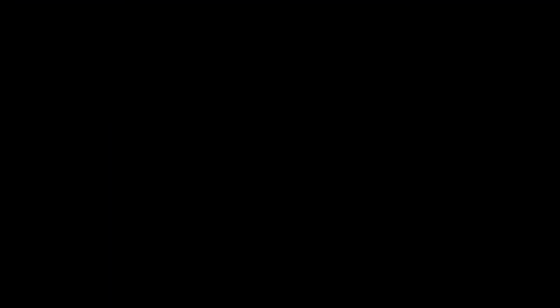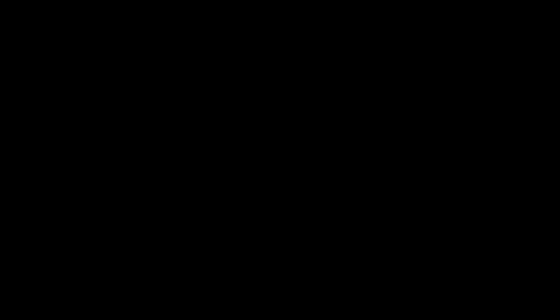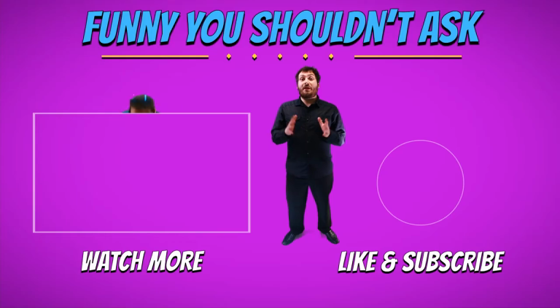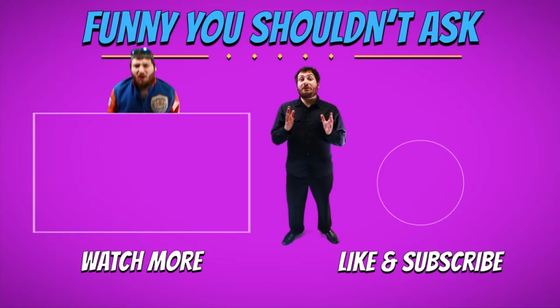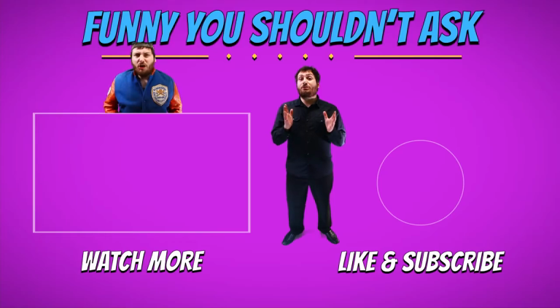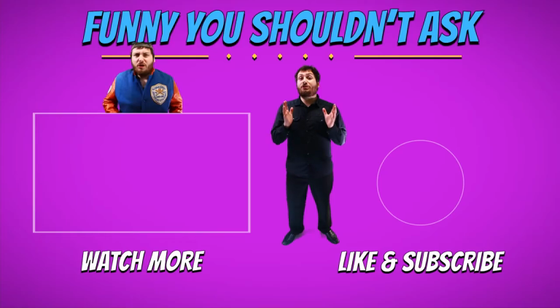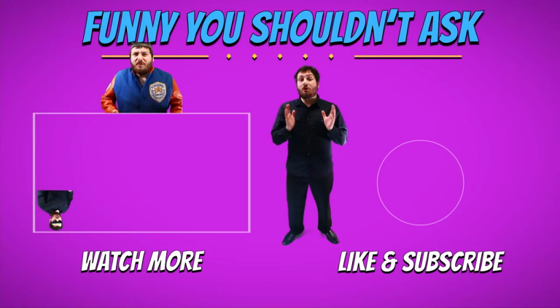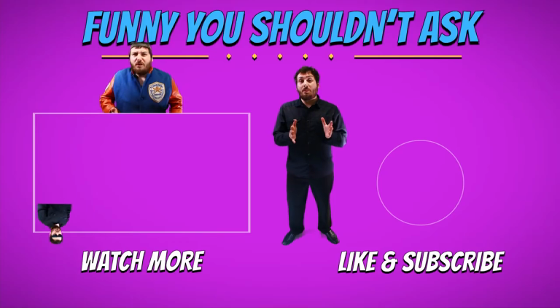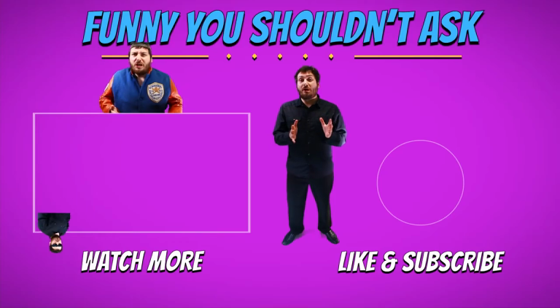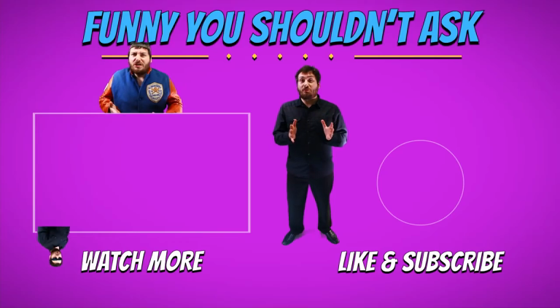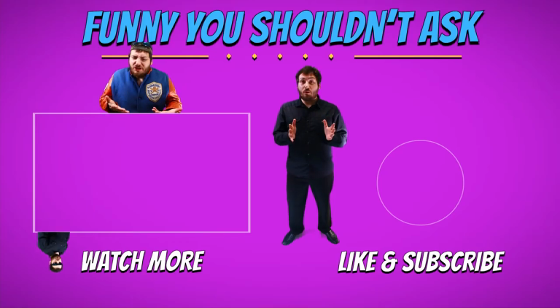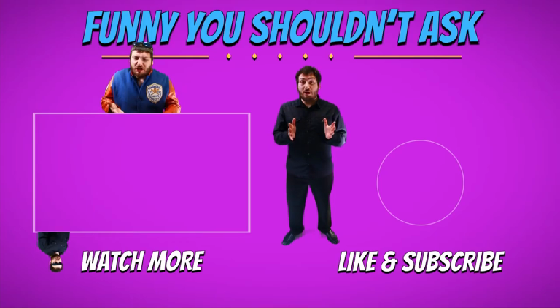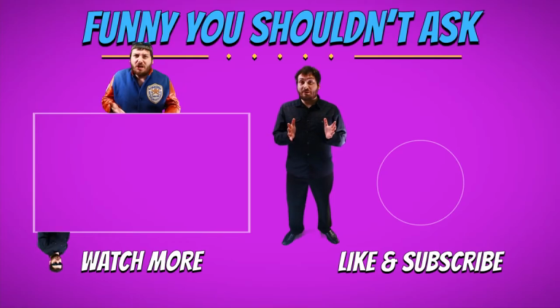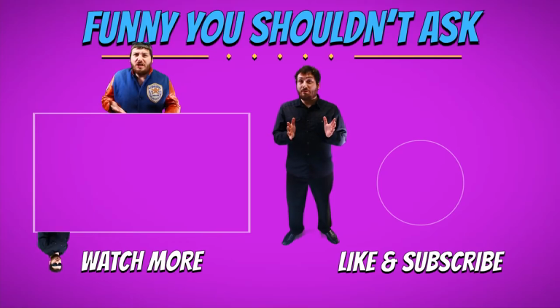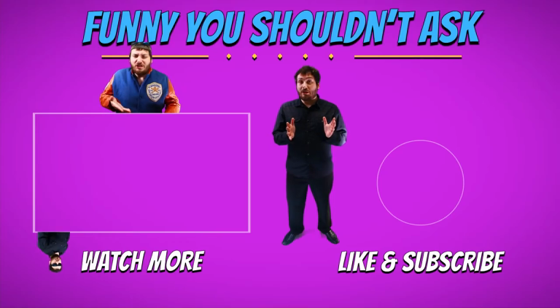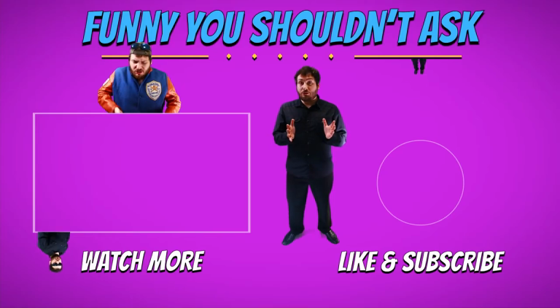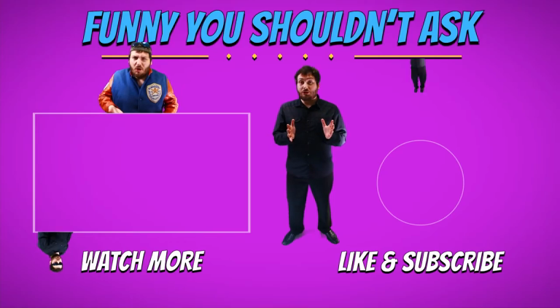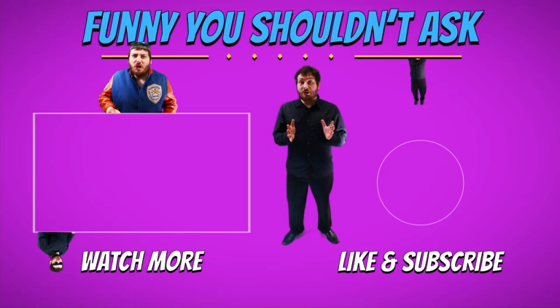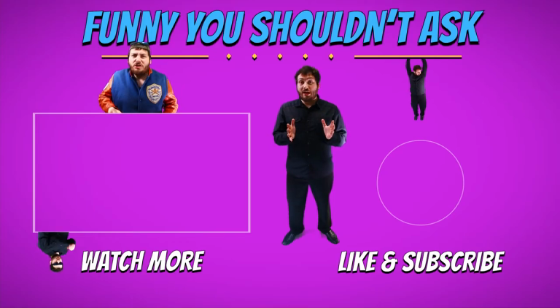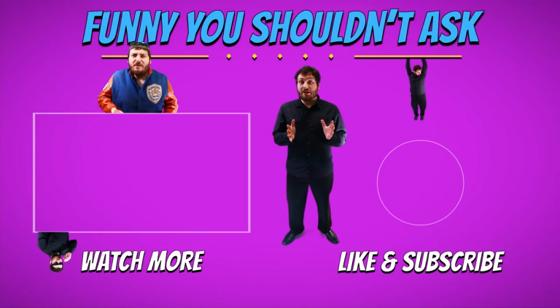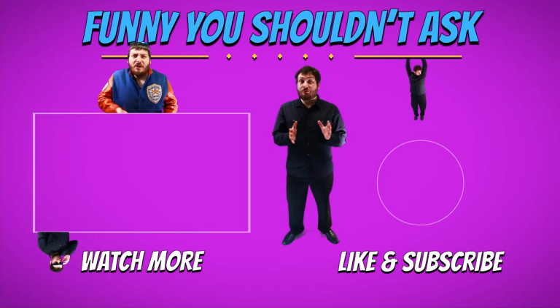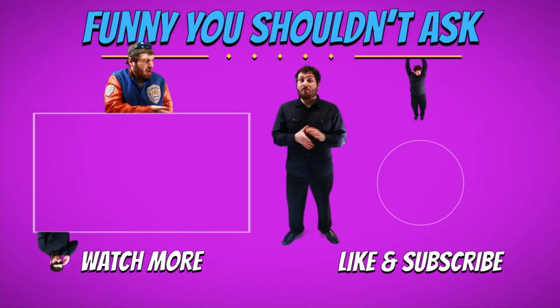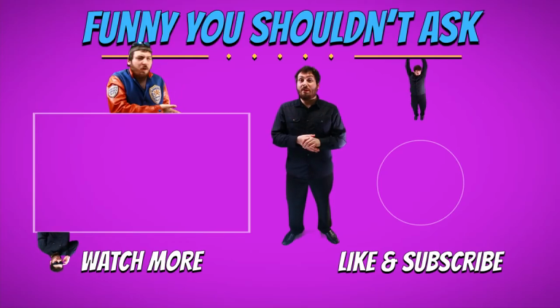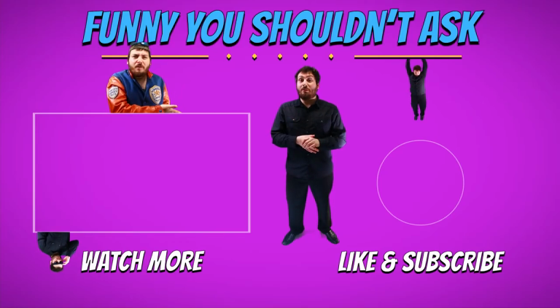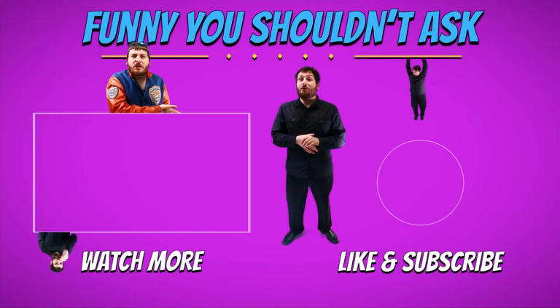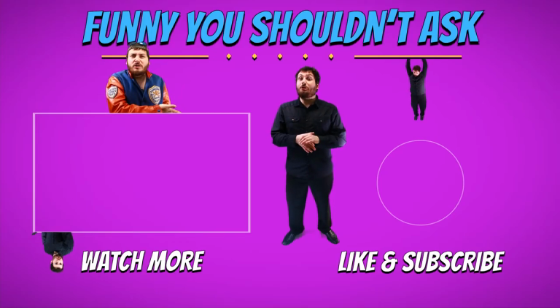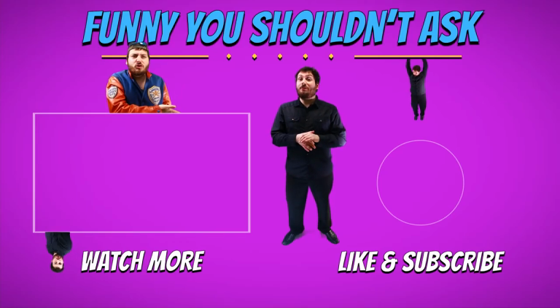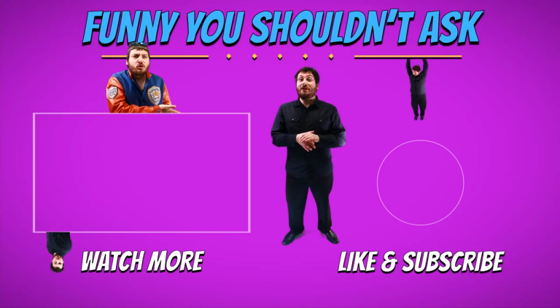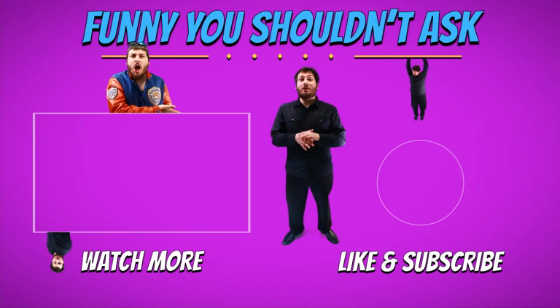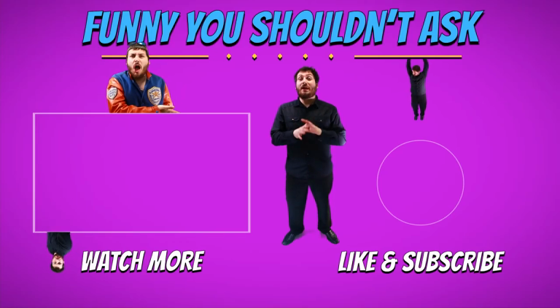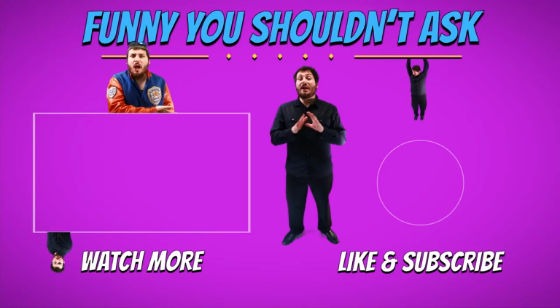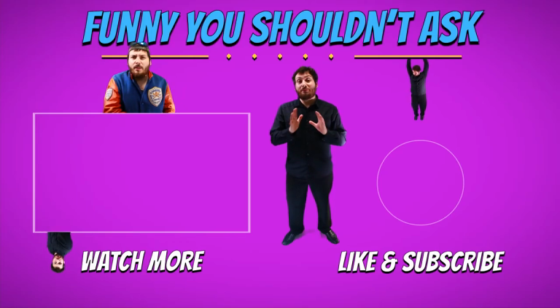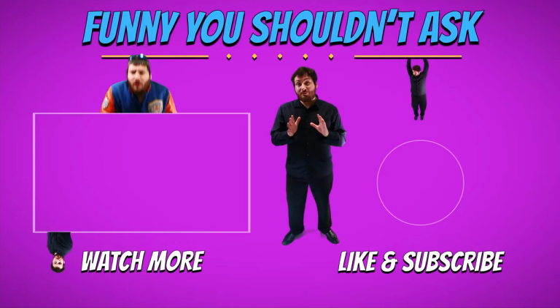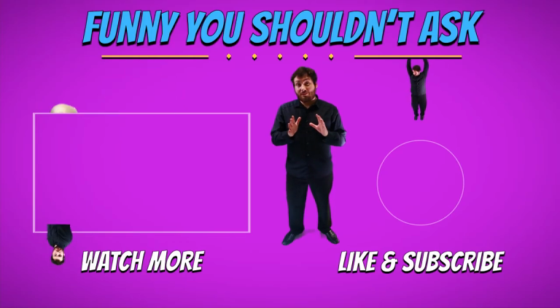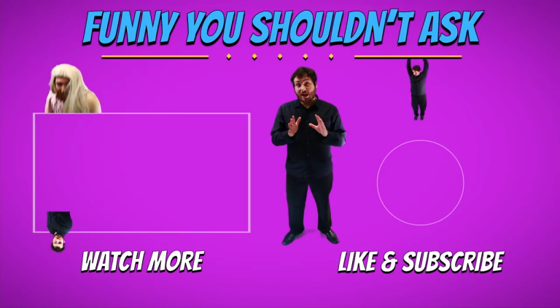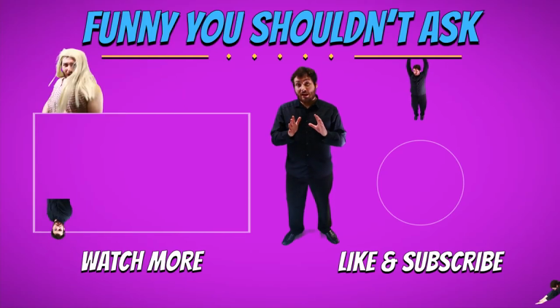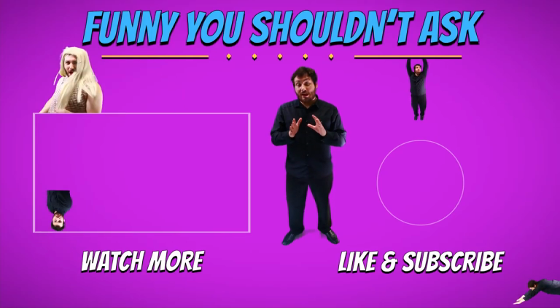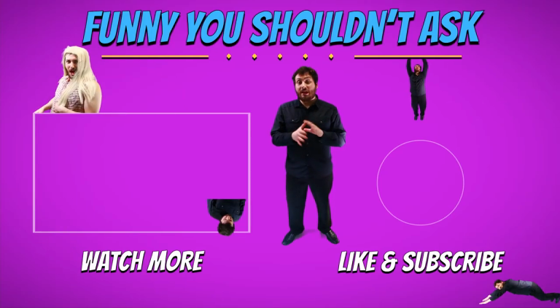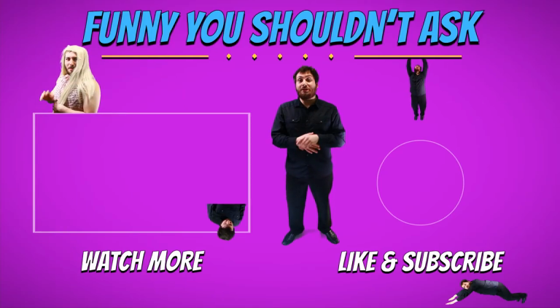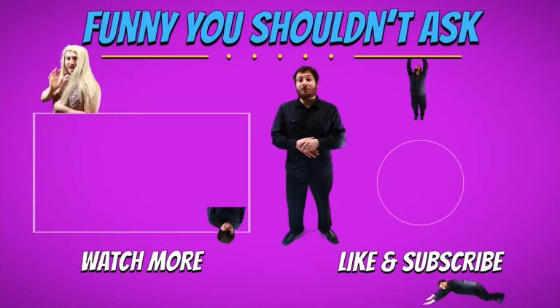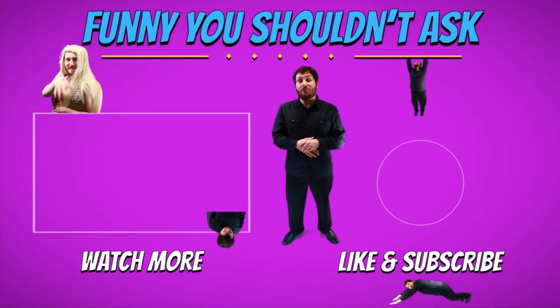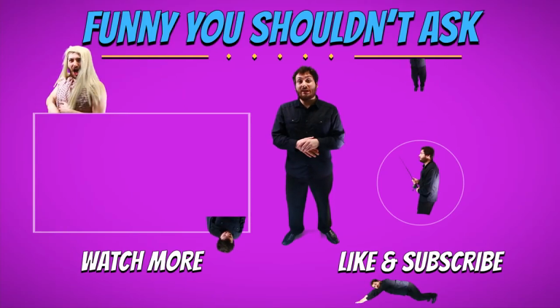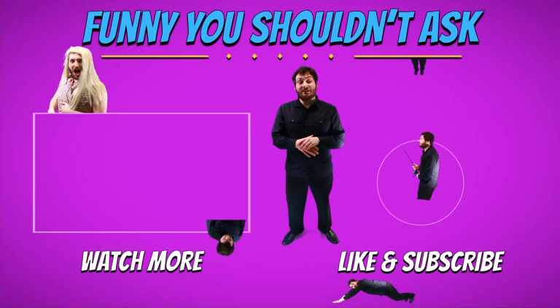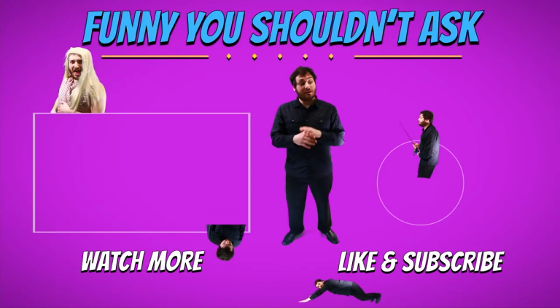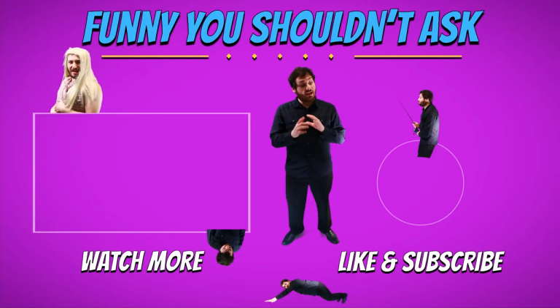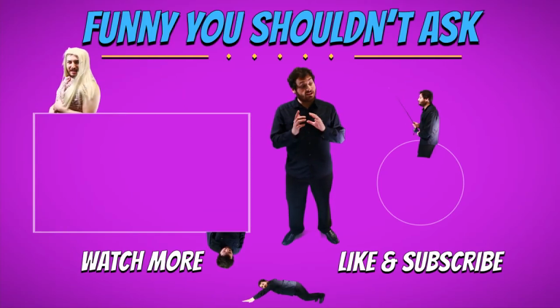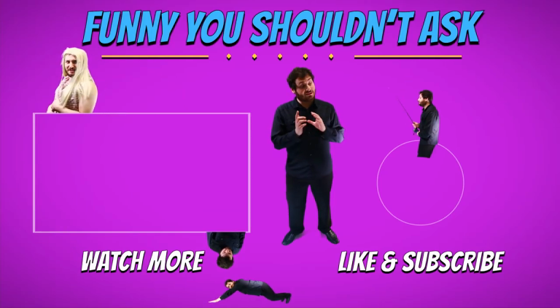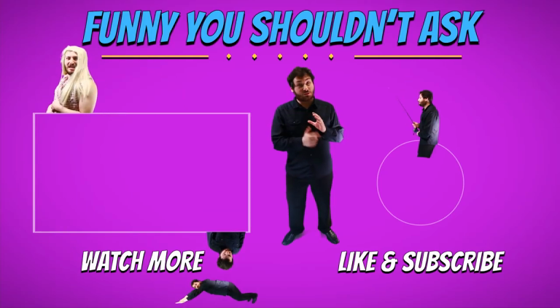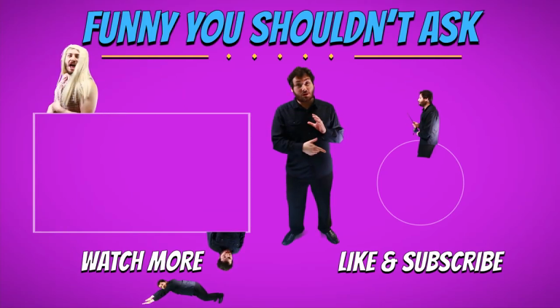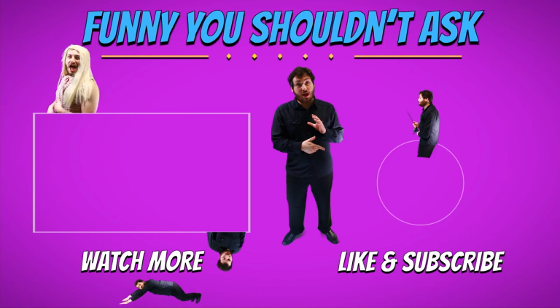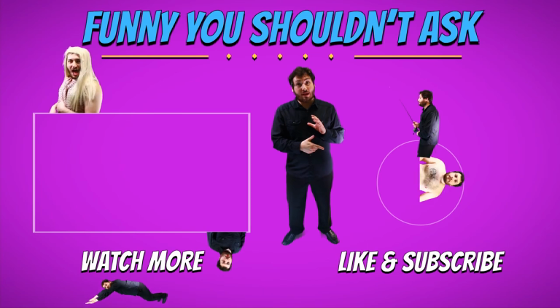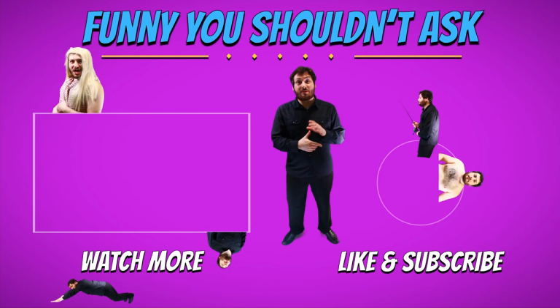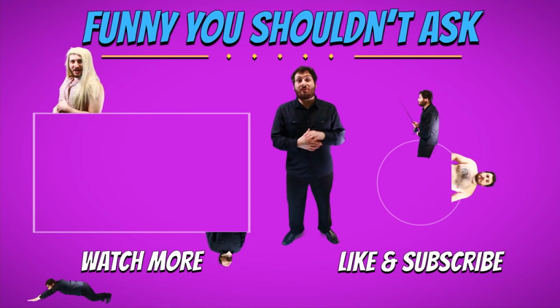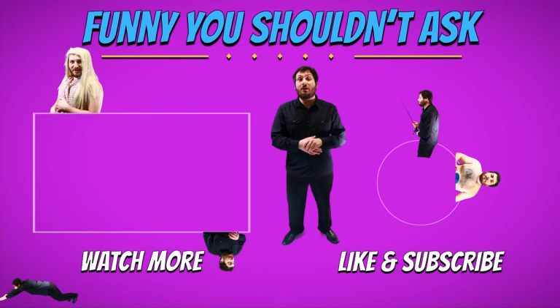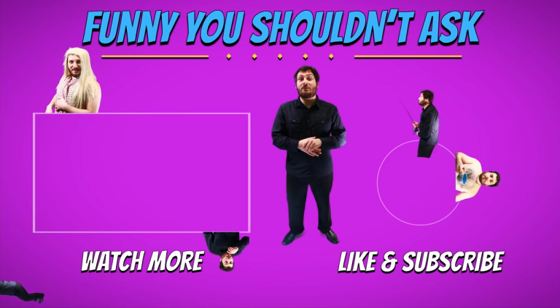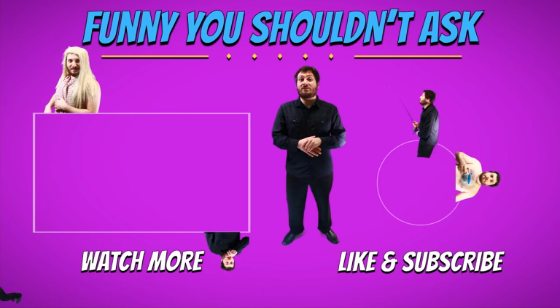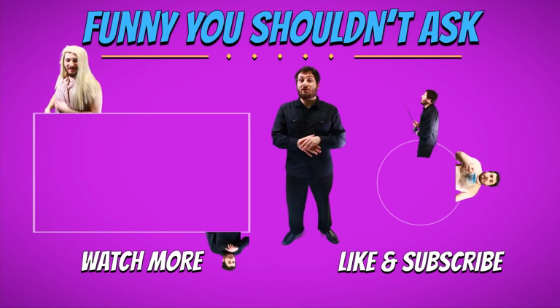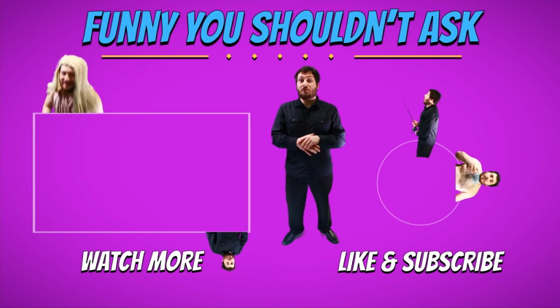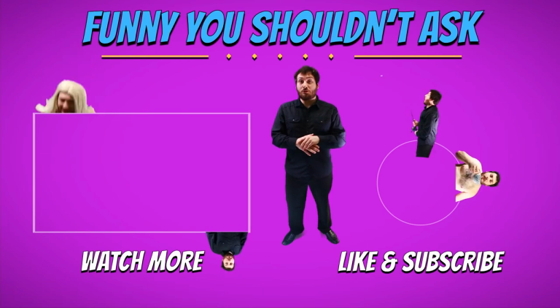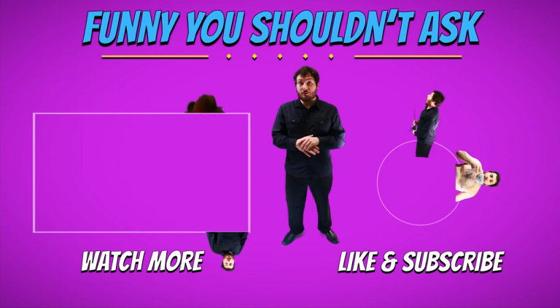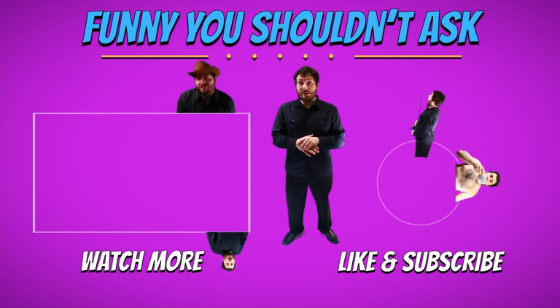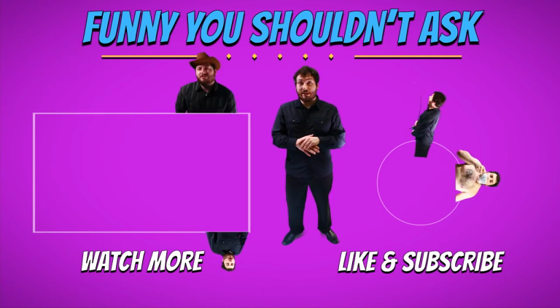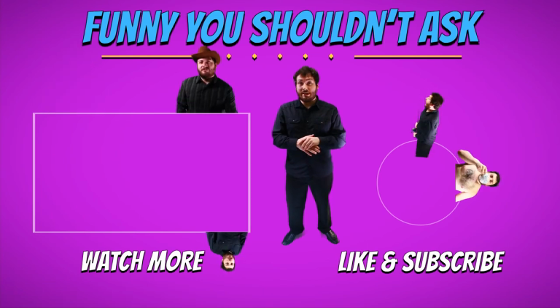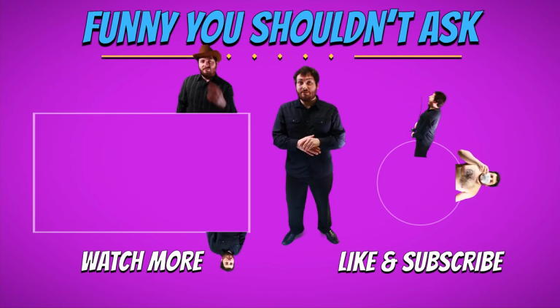Thank you so much for watching Funny You Shouldn't Ask. Remember, new video every Friday, and don't forget to like and subscribe and follow us on social media.